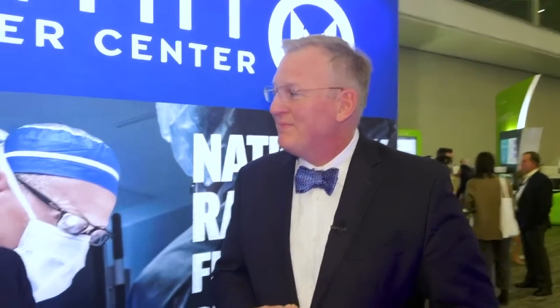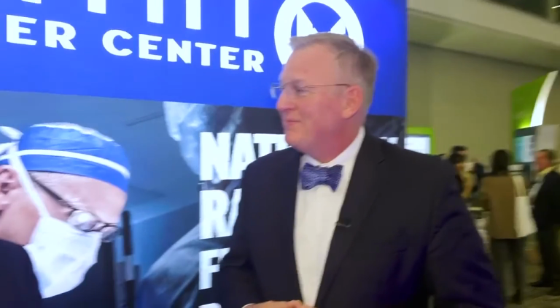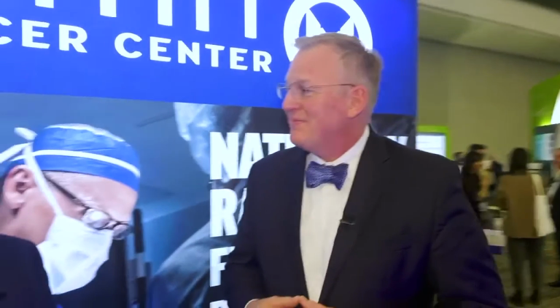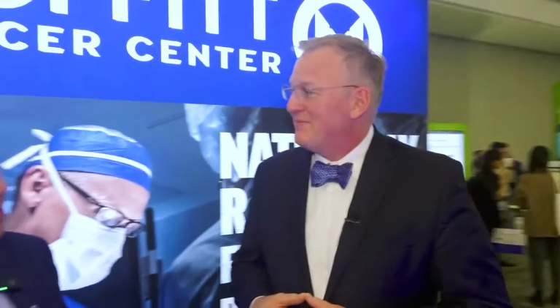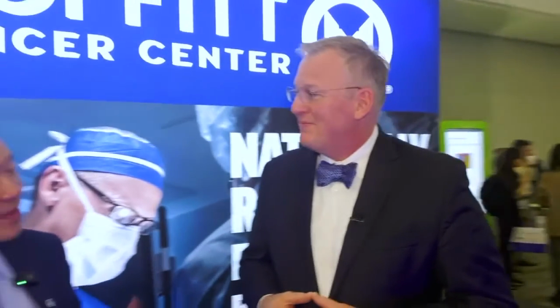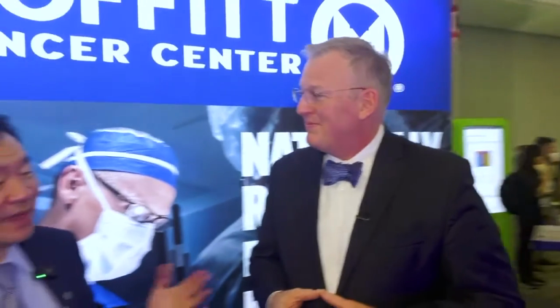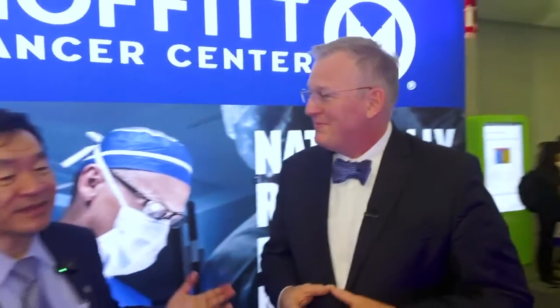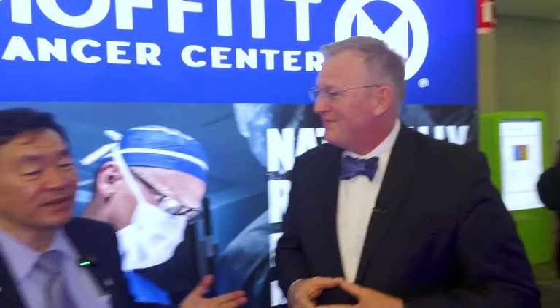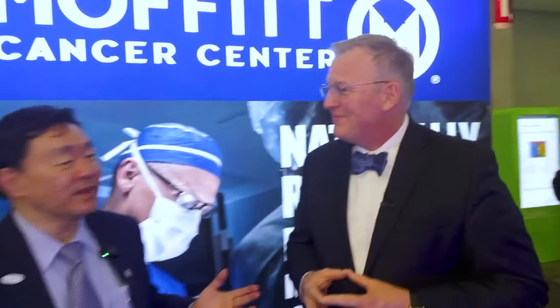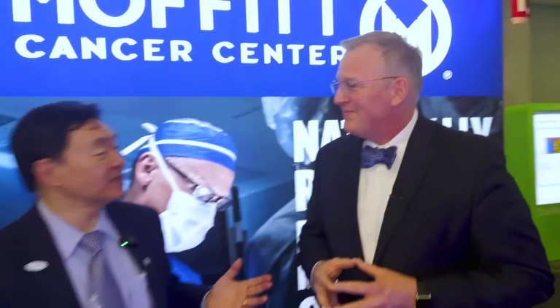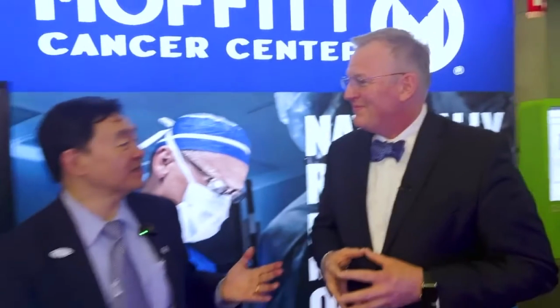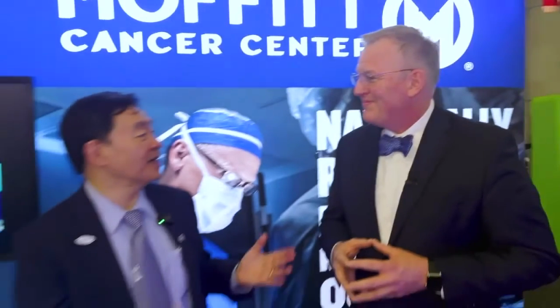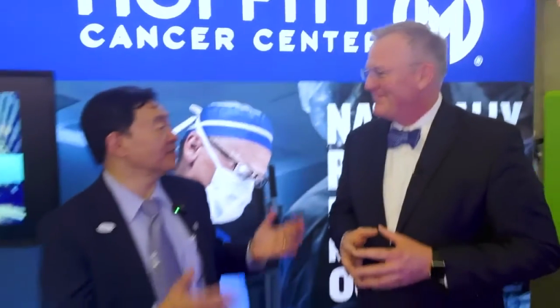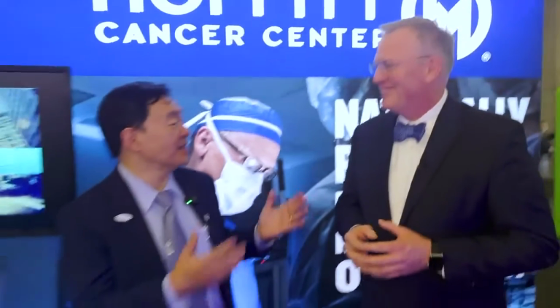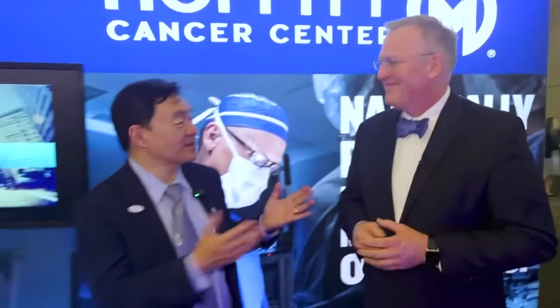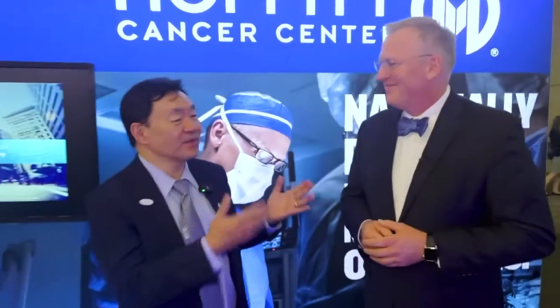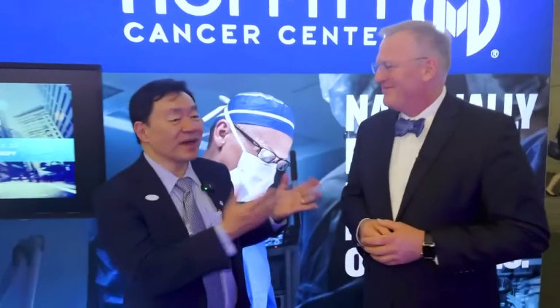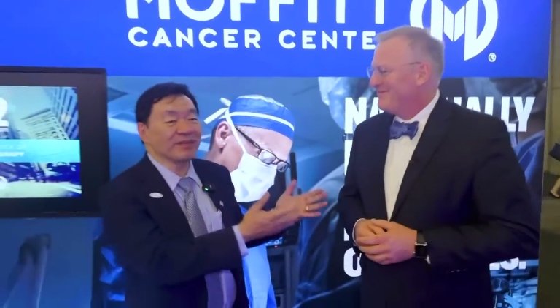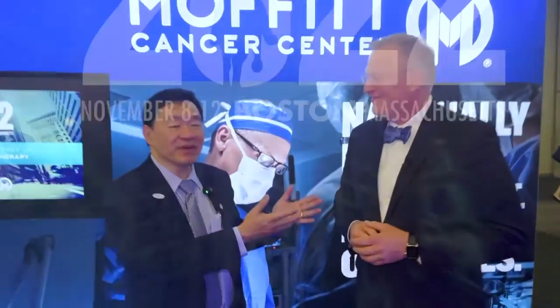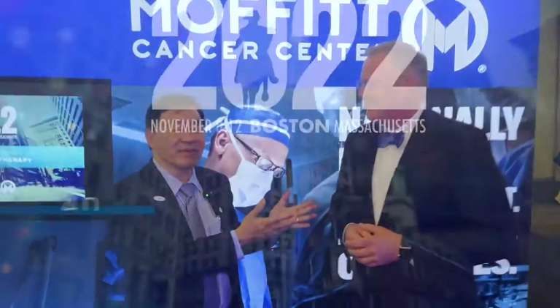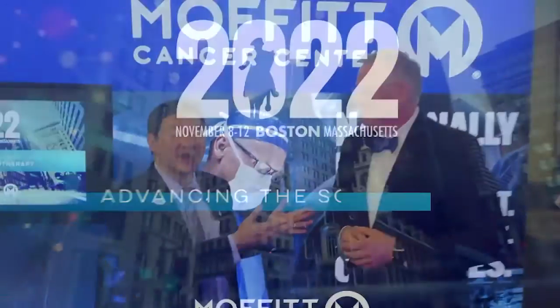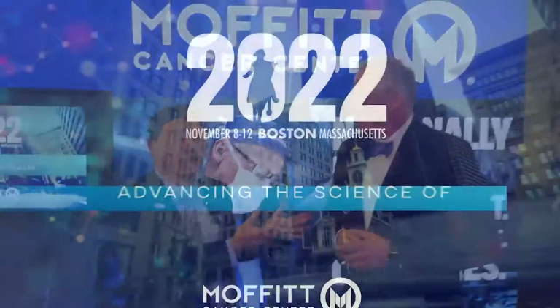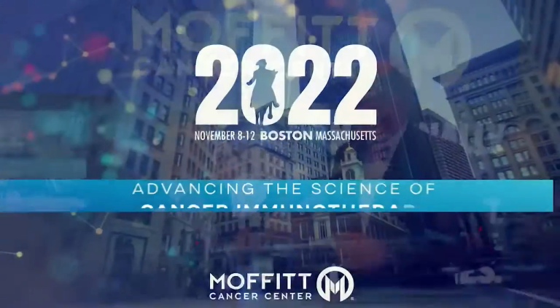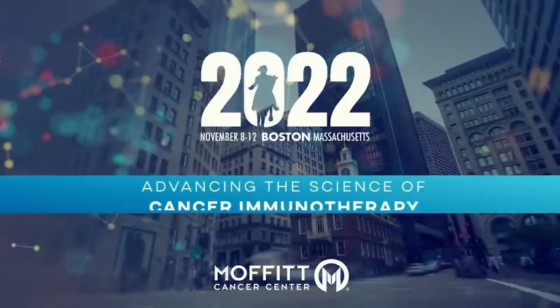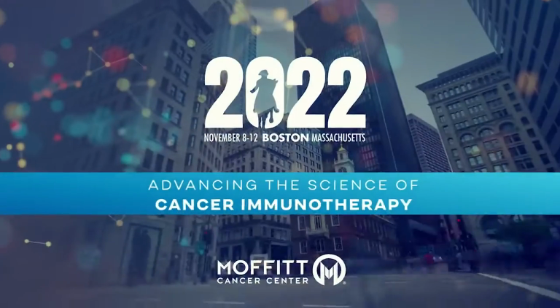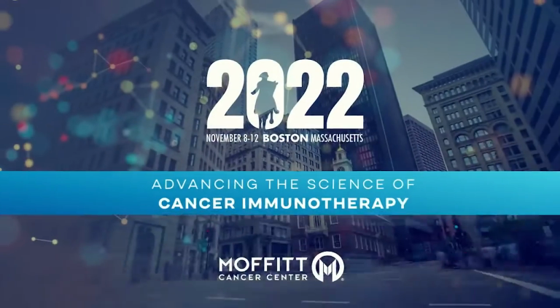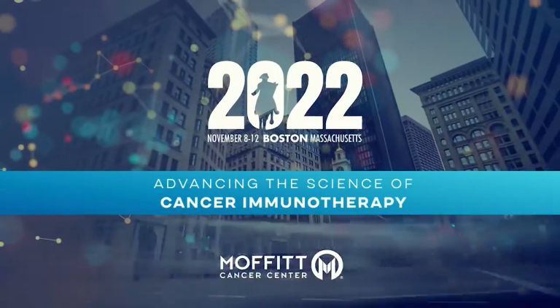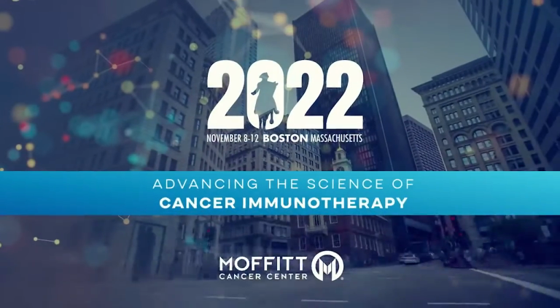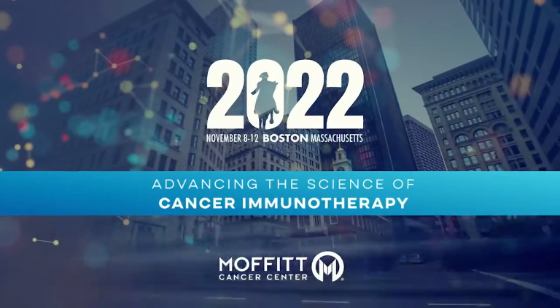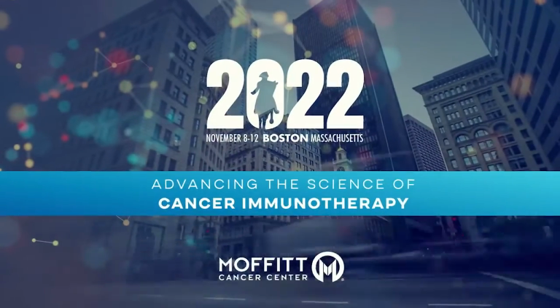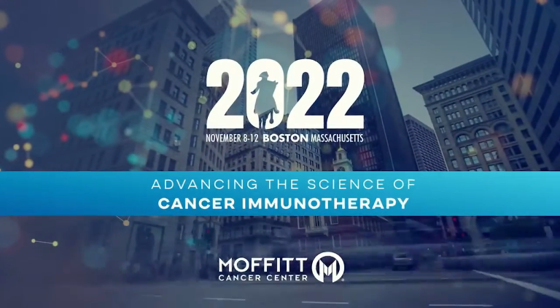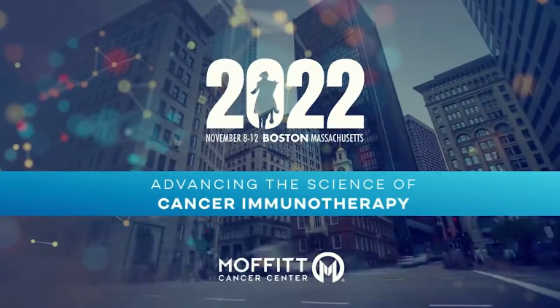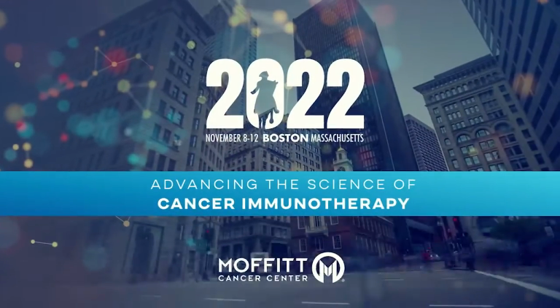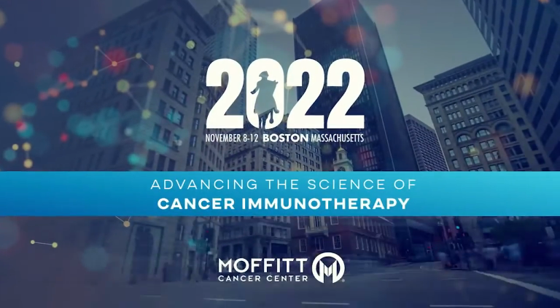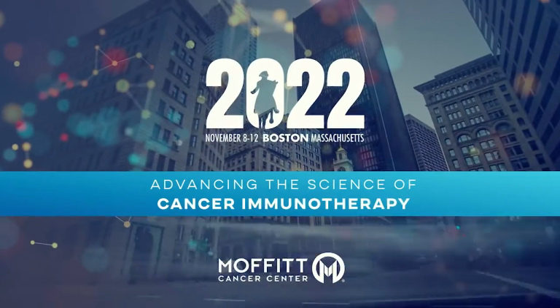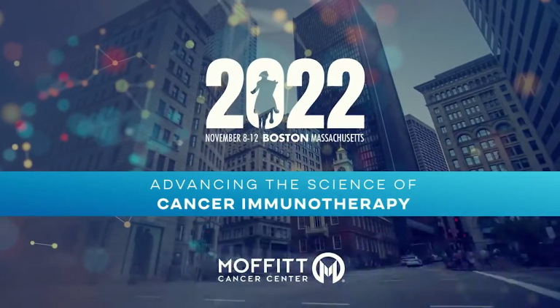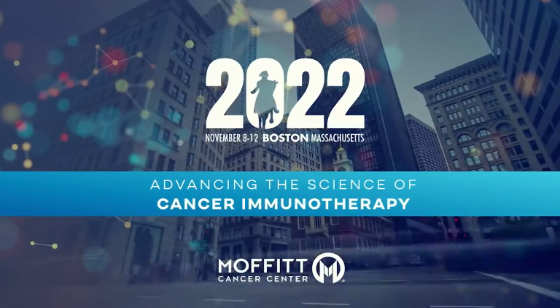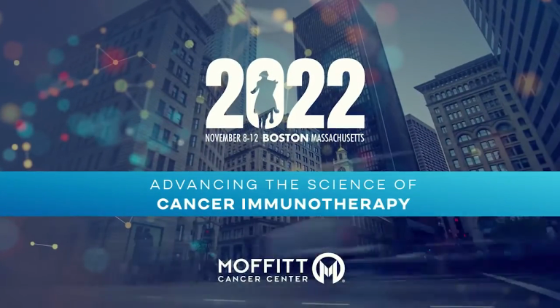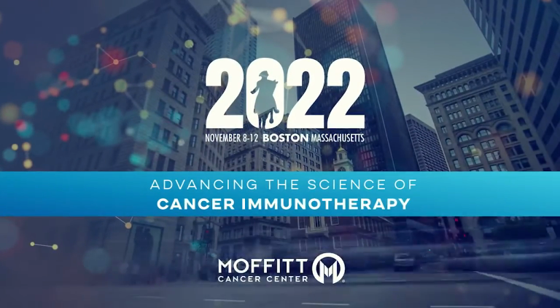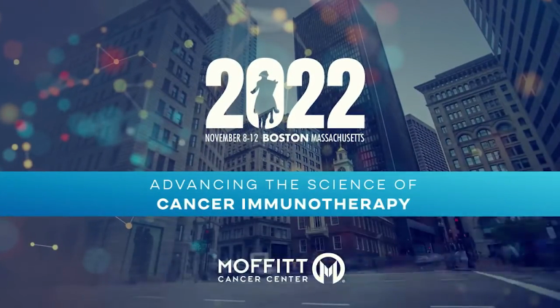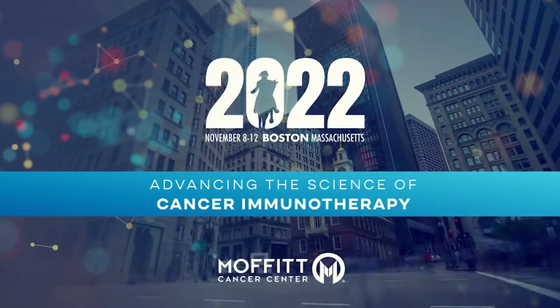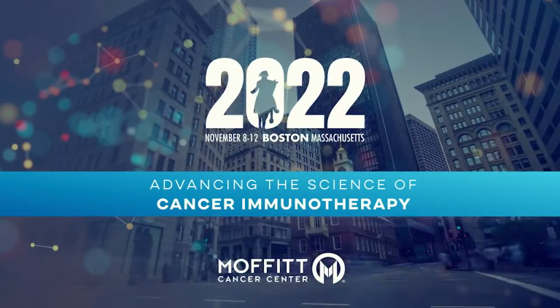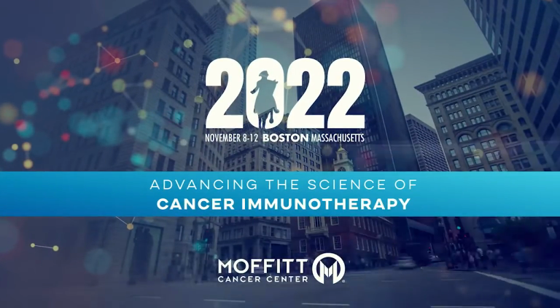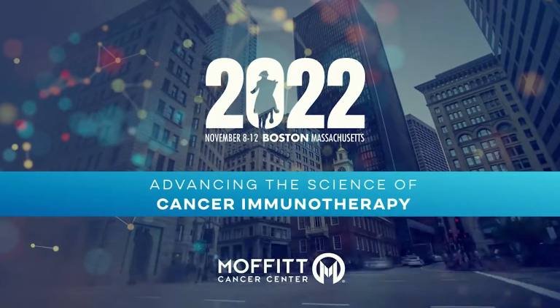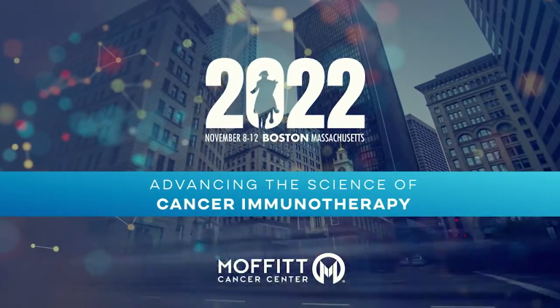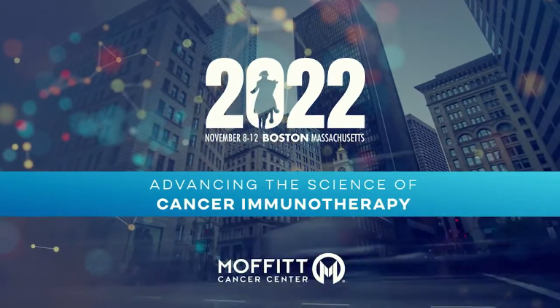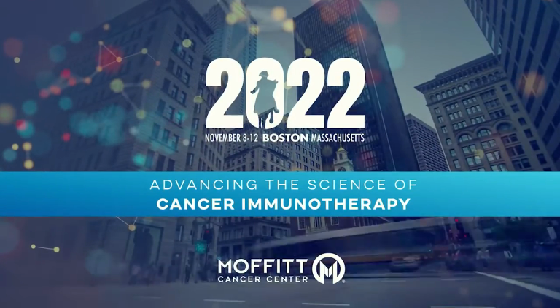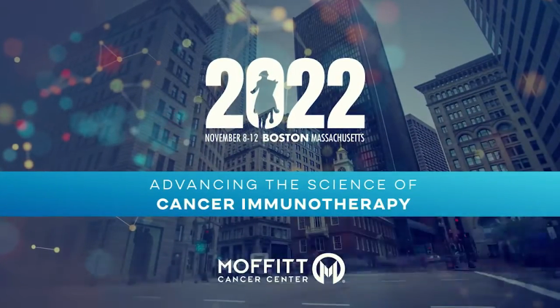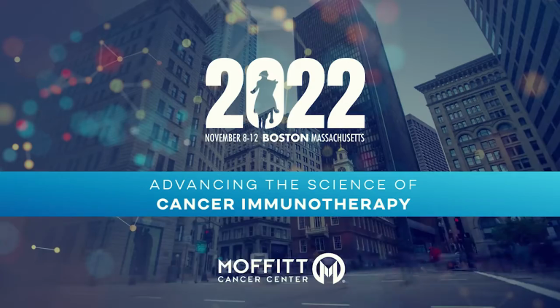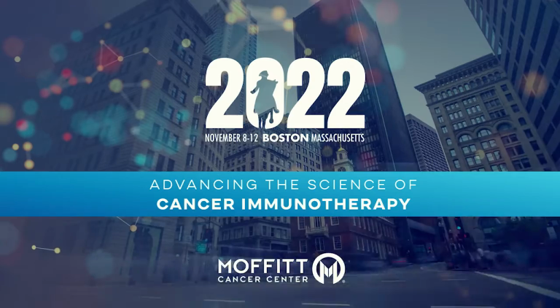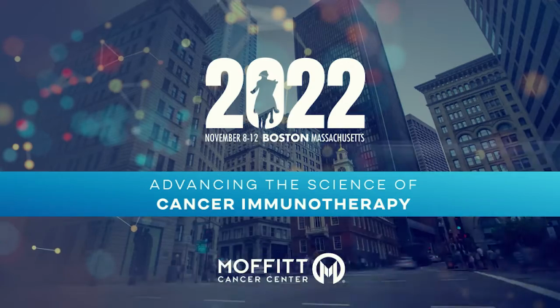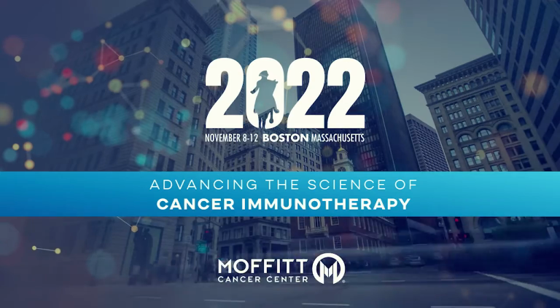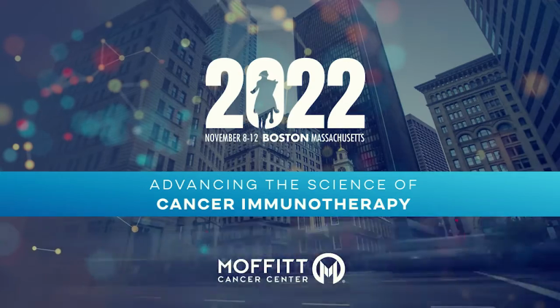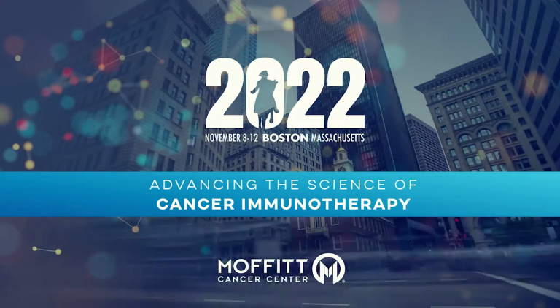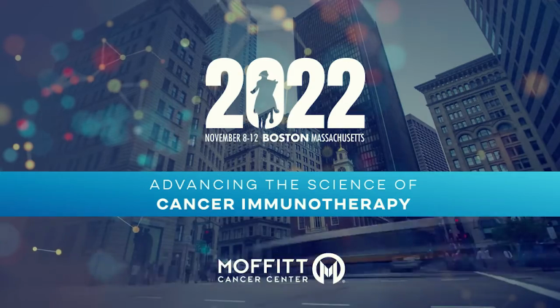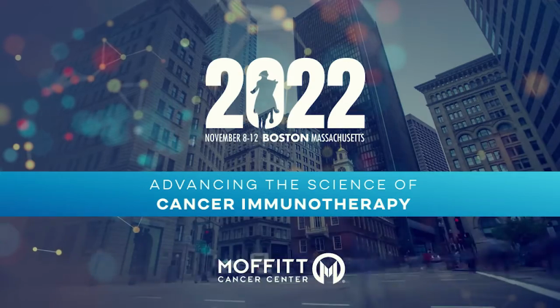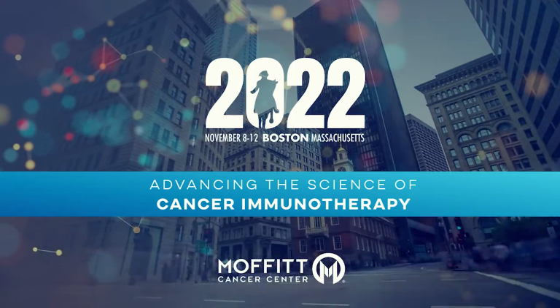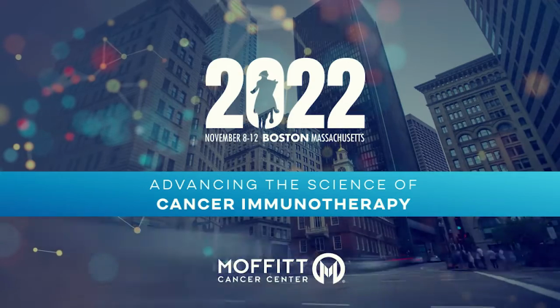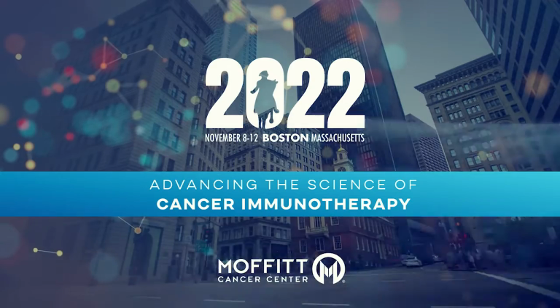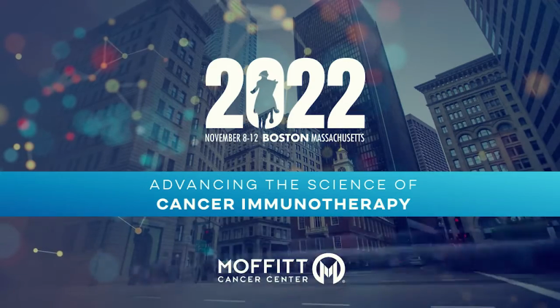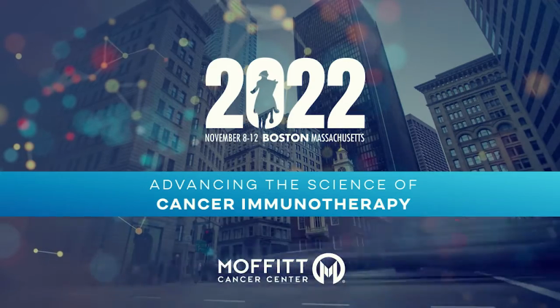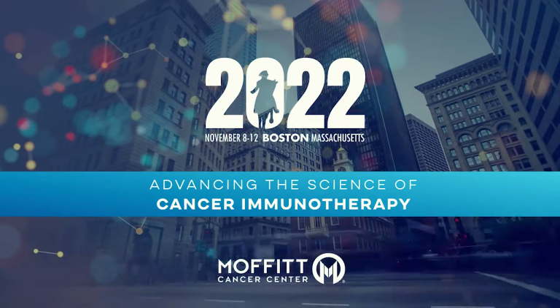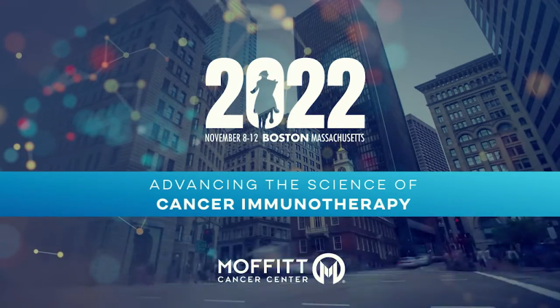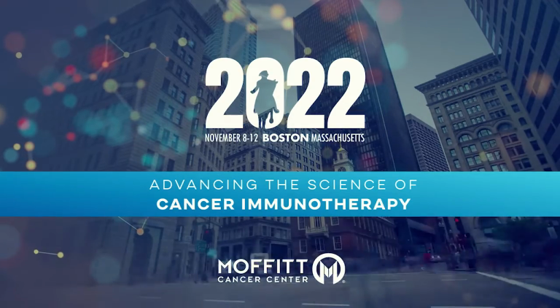Well, thanks so much, Dr. Robert Wenham, head of gynecologic malignancies at Moffitt Cancer Center. Thank you, Dr. Hu.